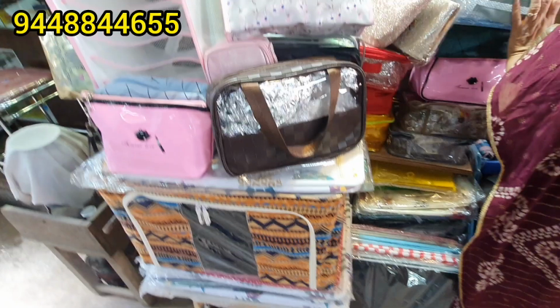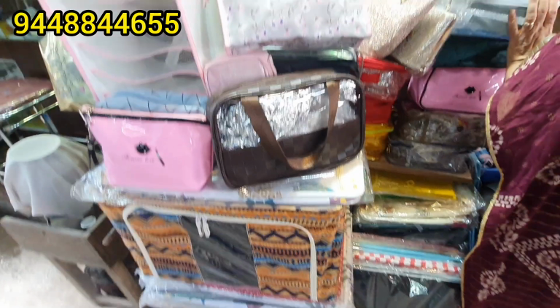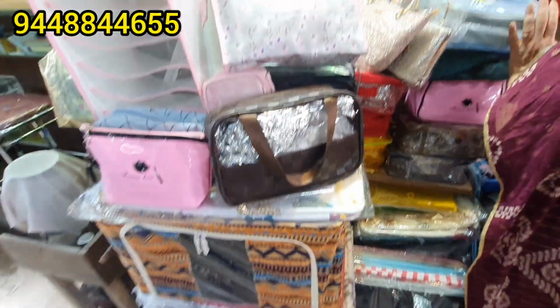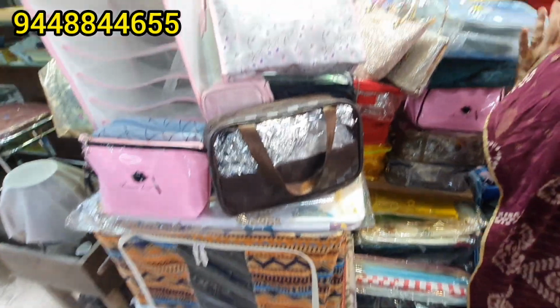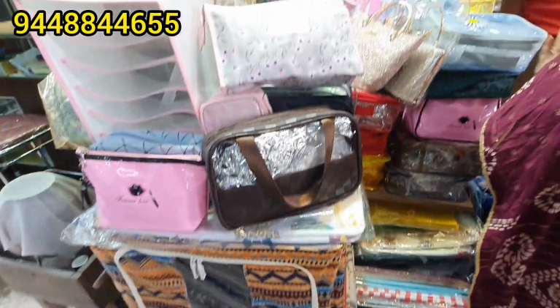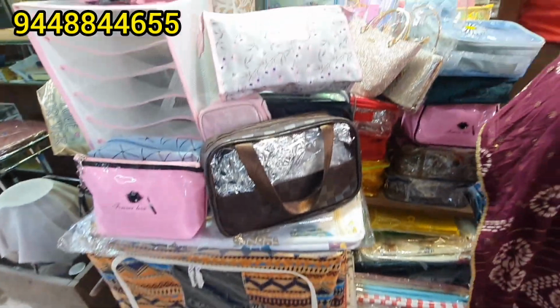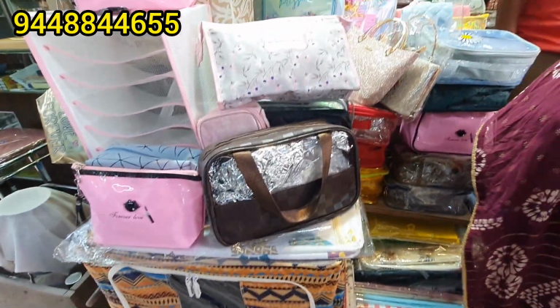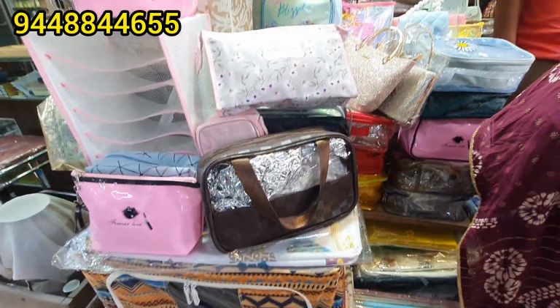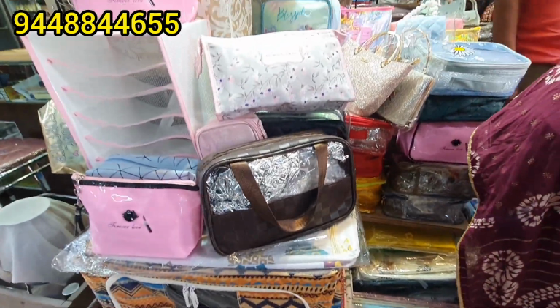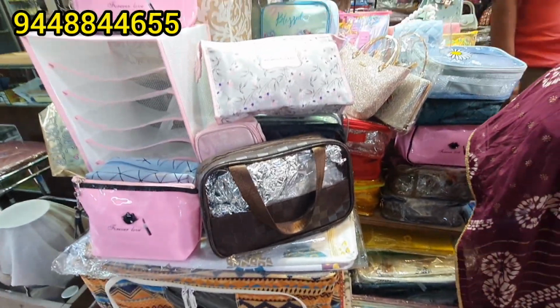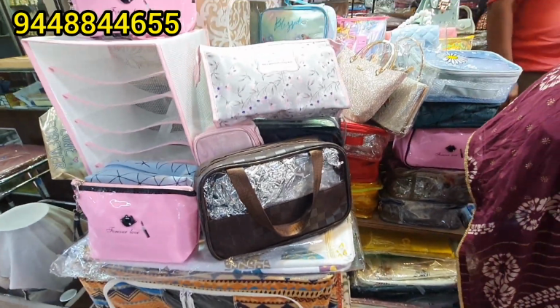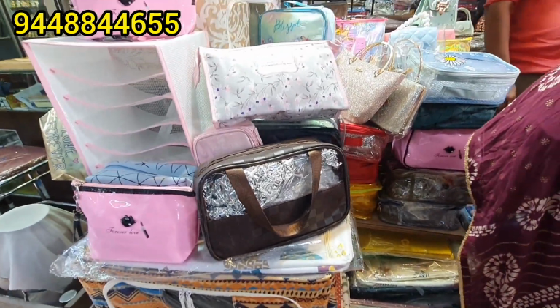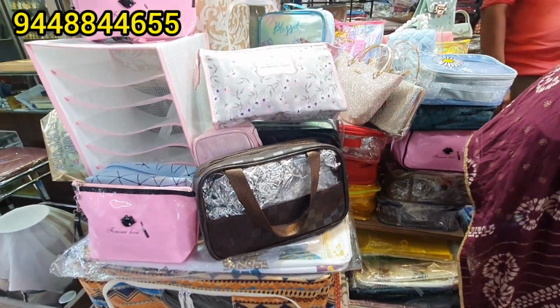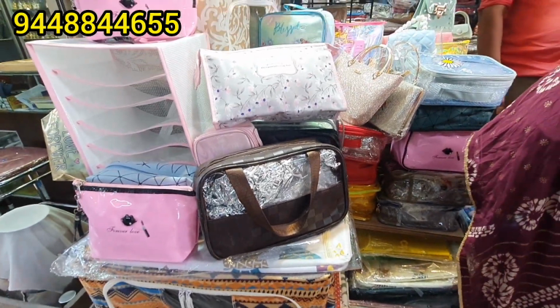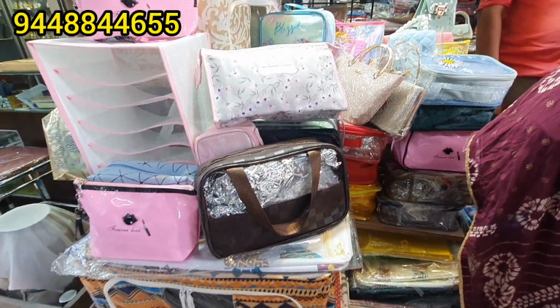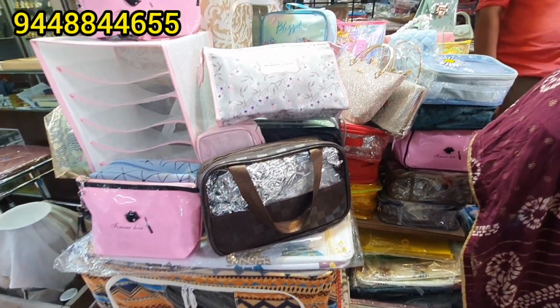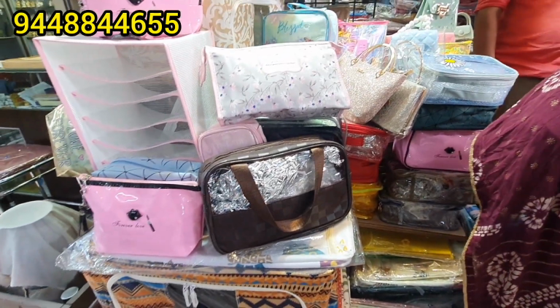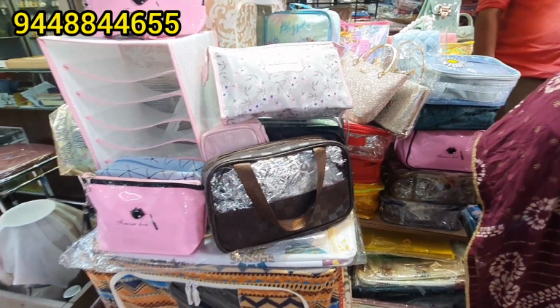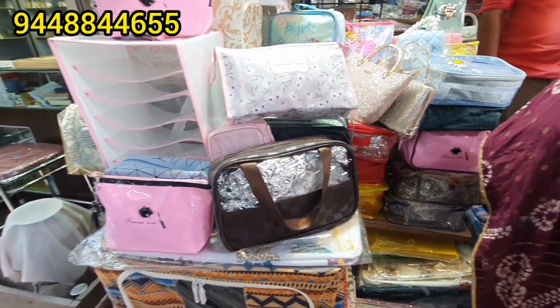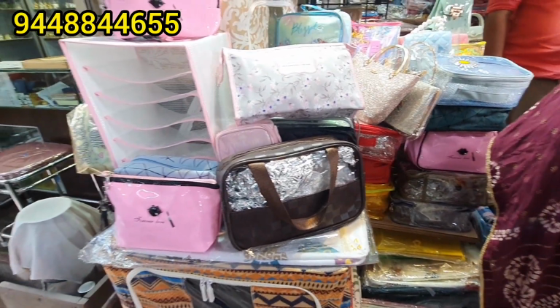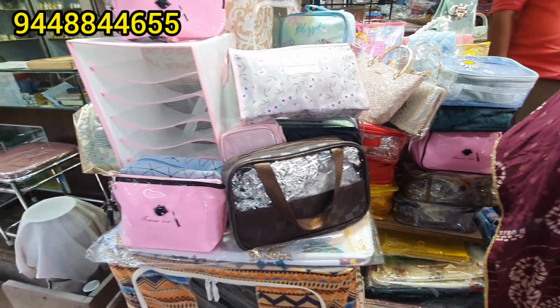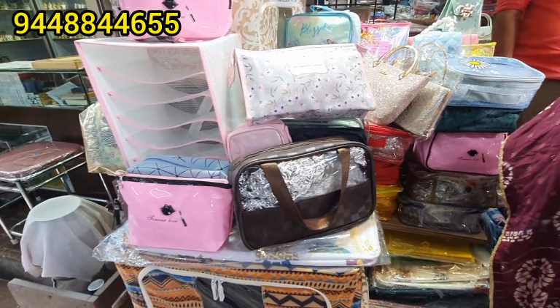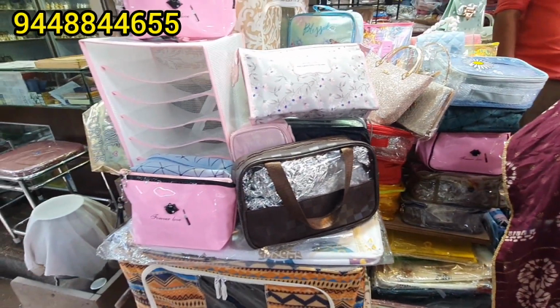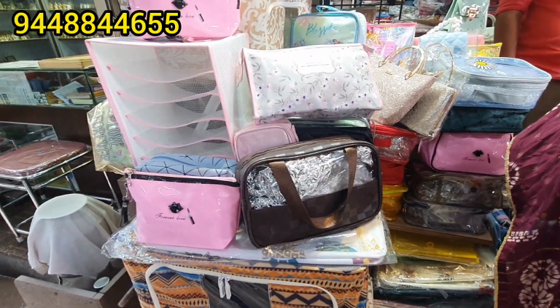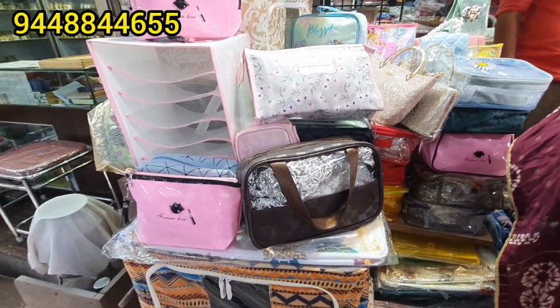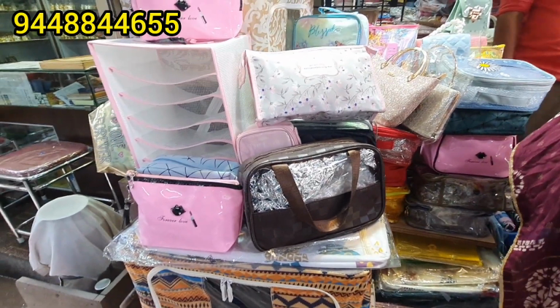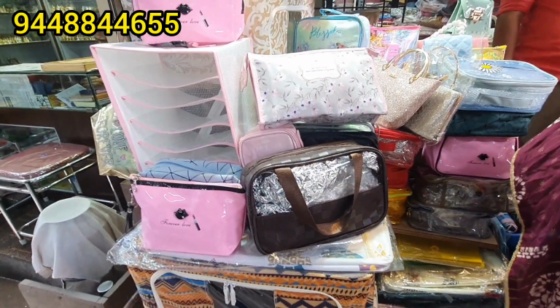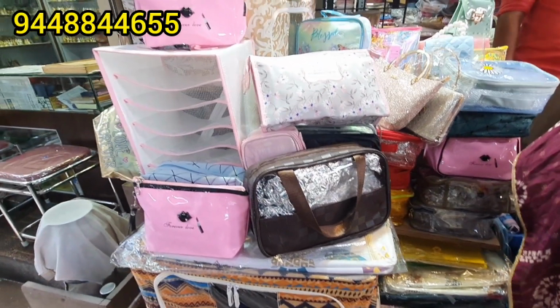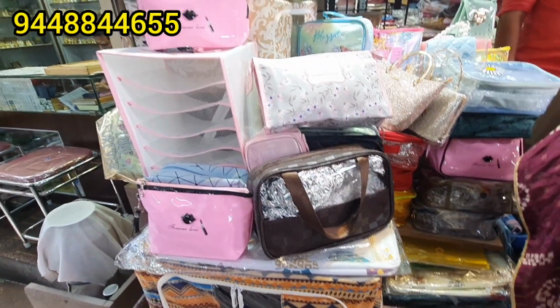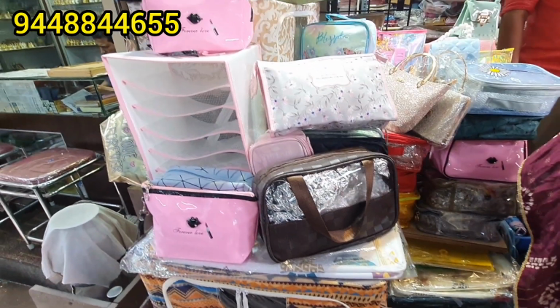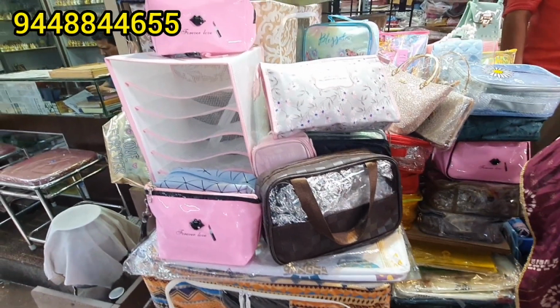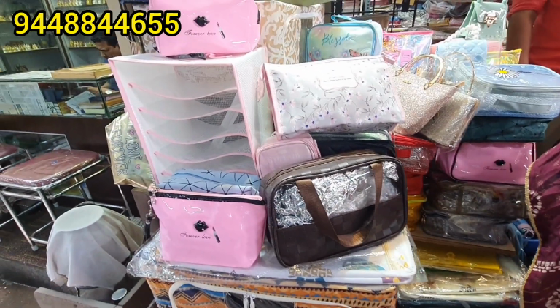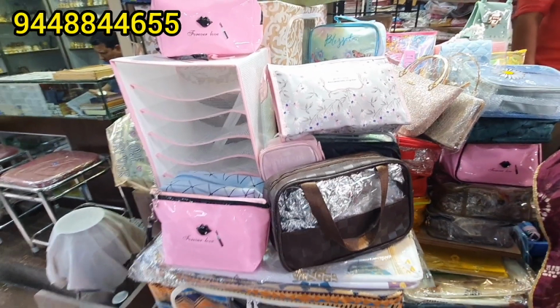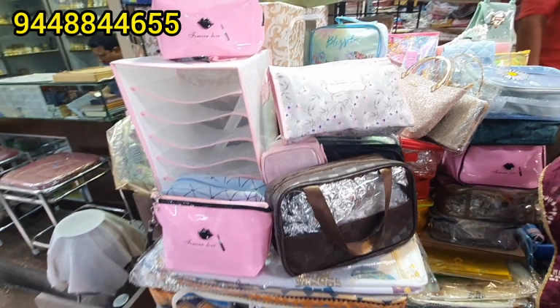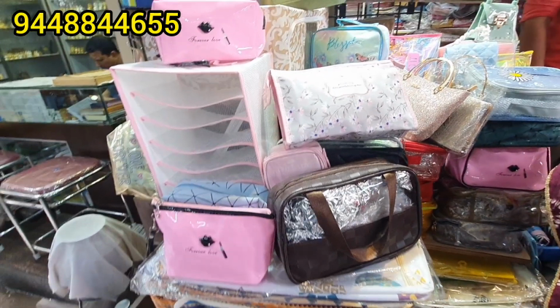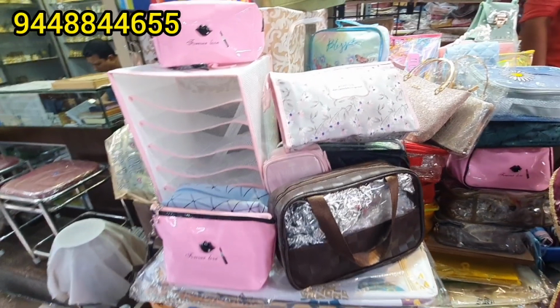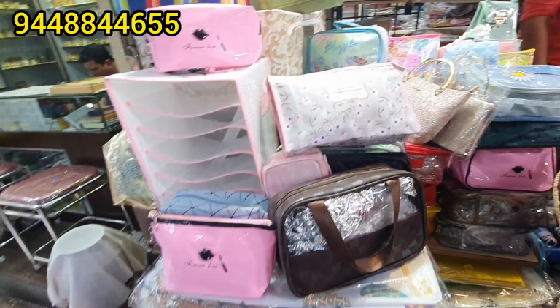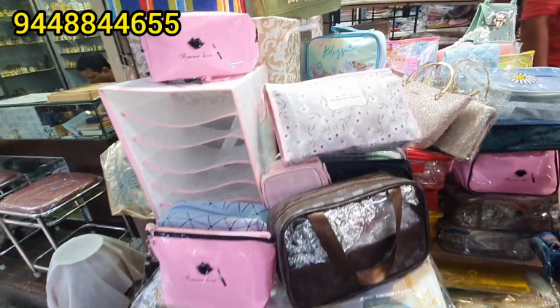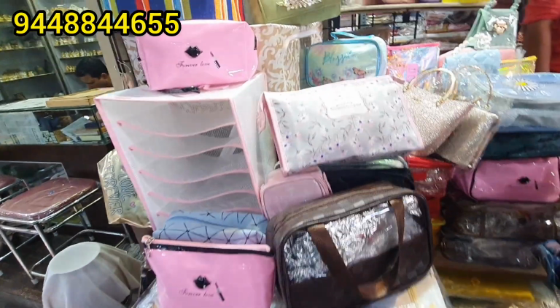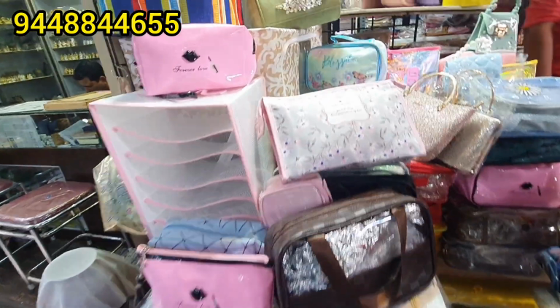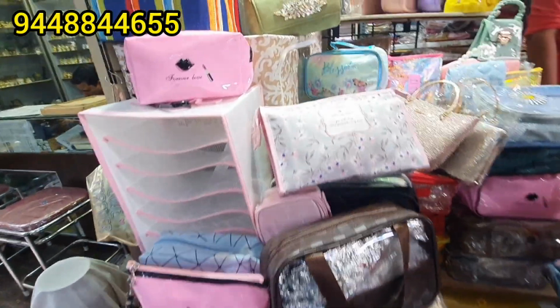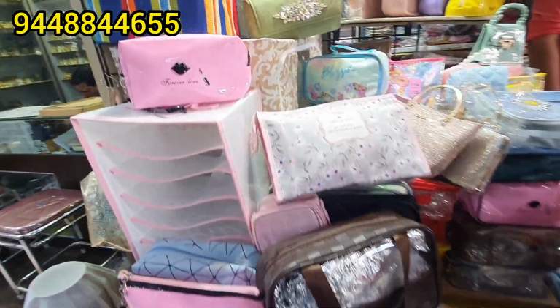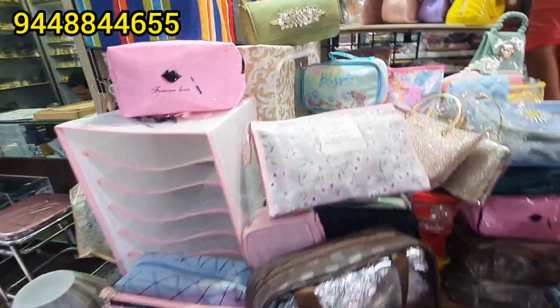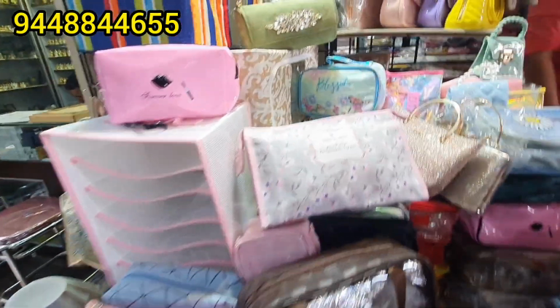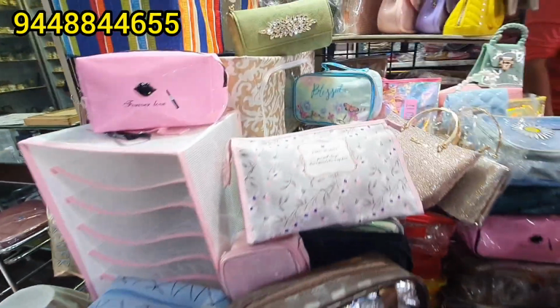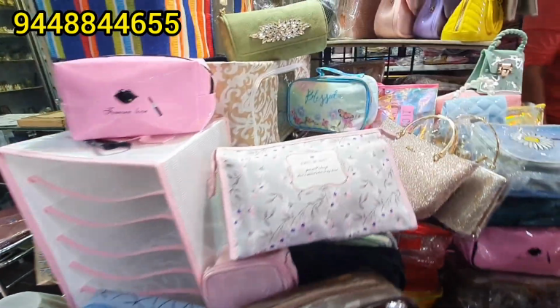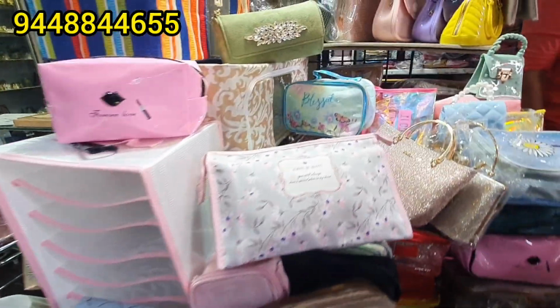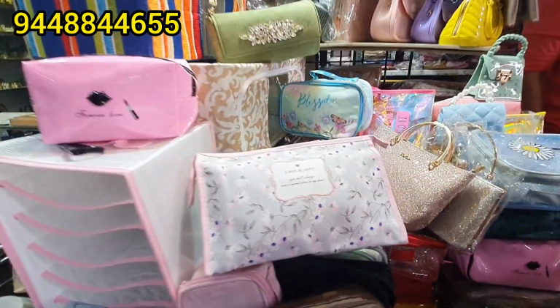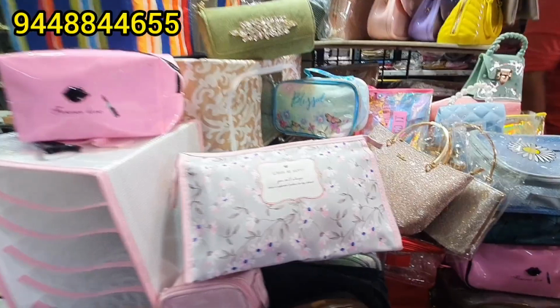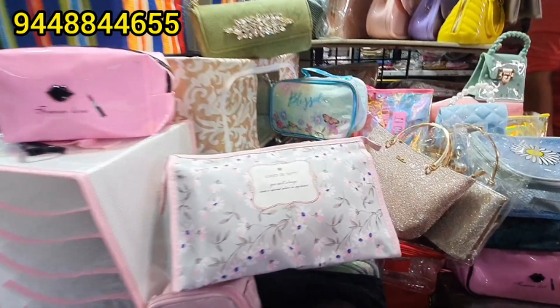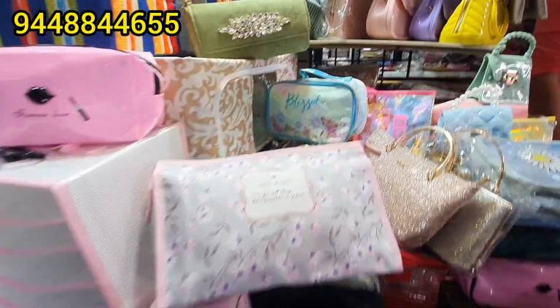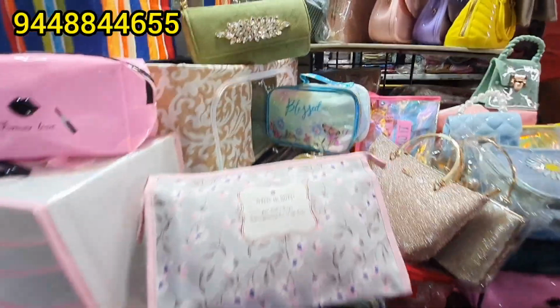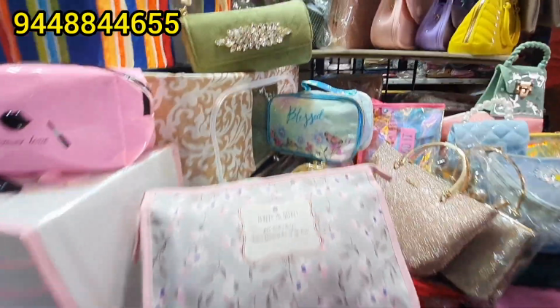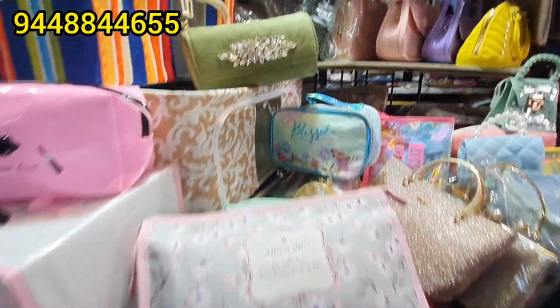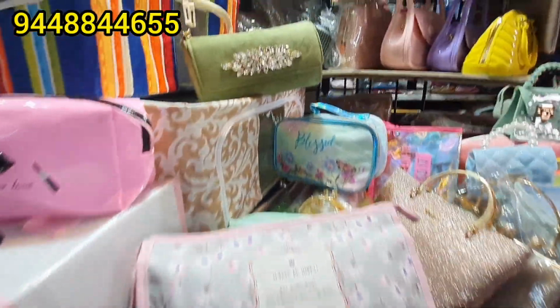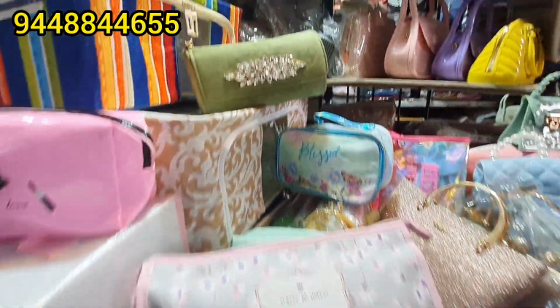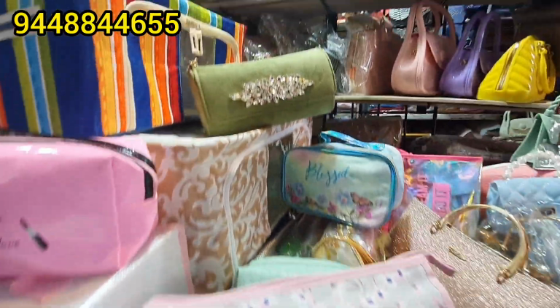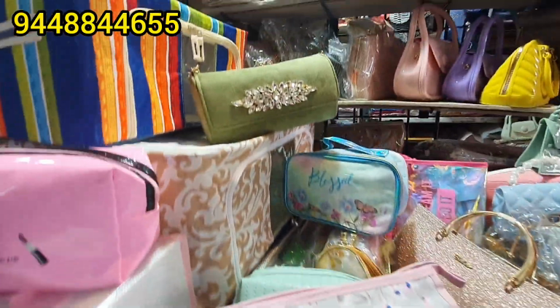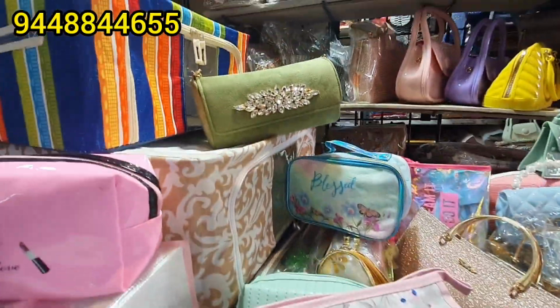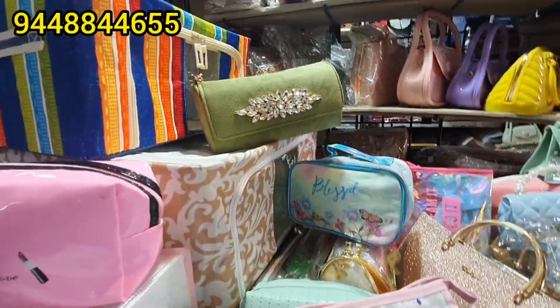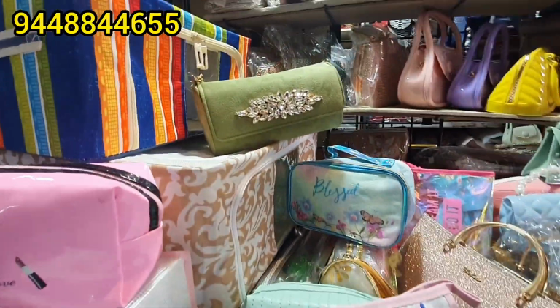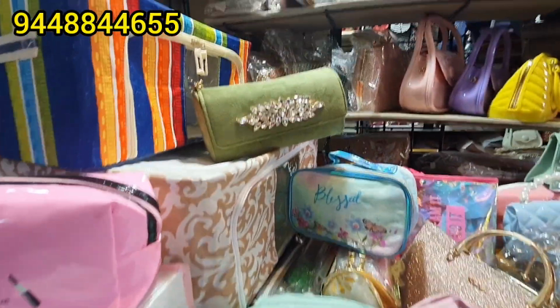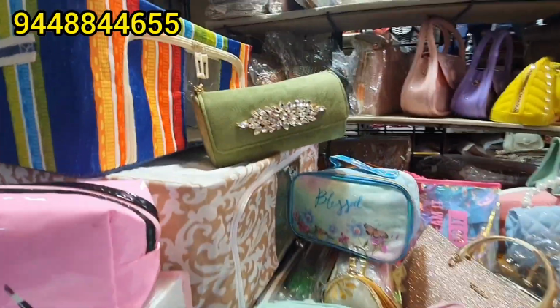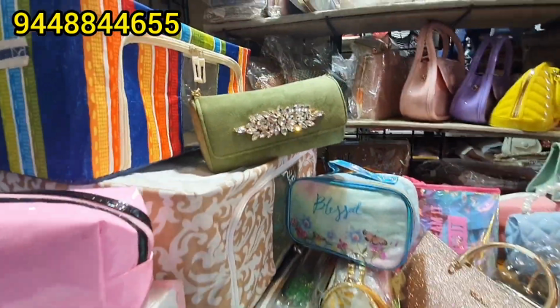Hi friends, here is my video. In the Raja Market, we will search for a beautiful handbags collection.